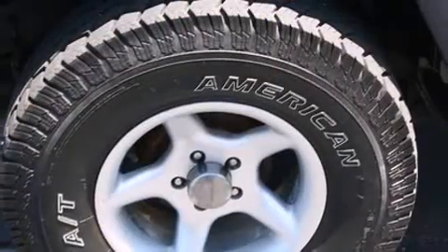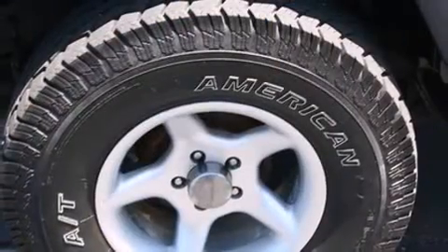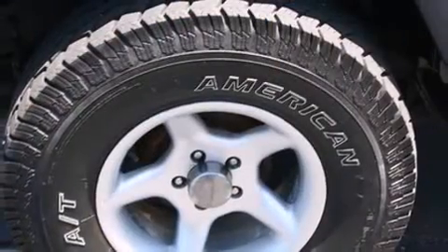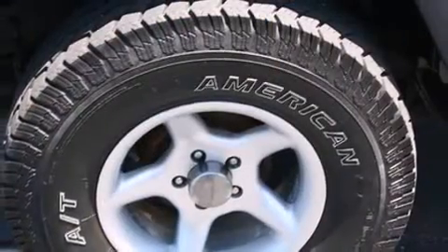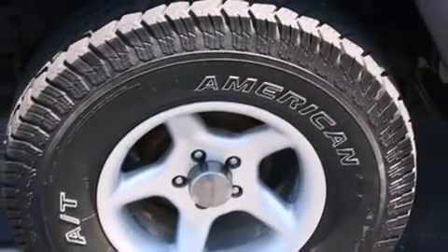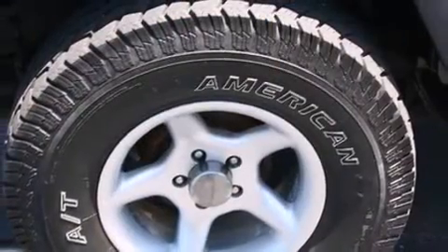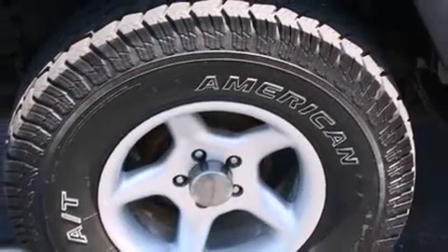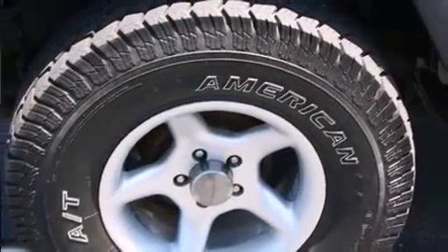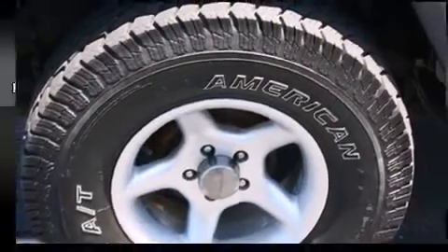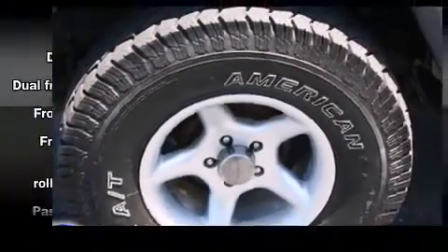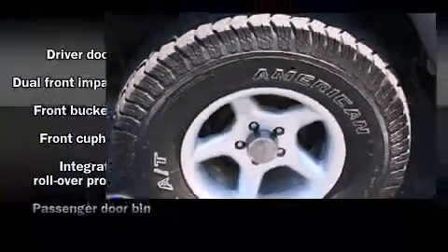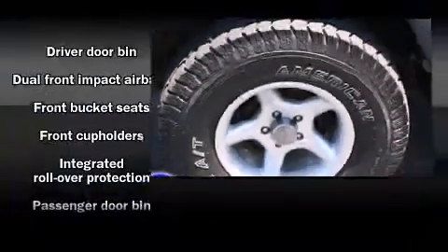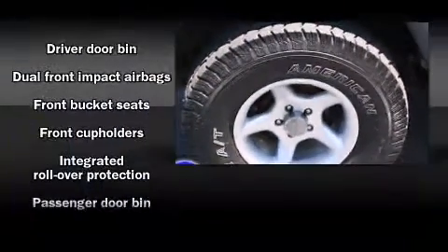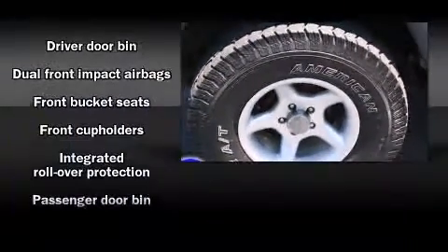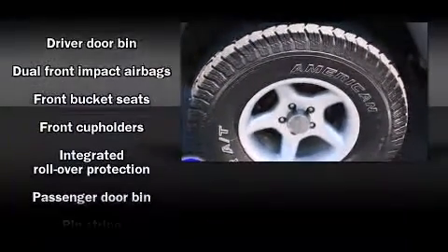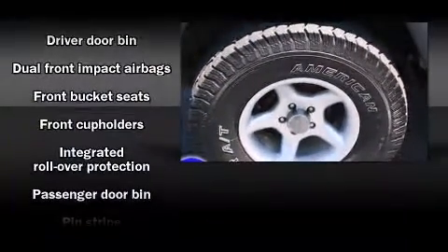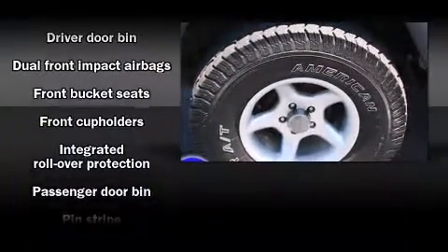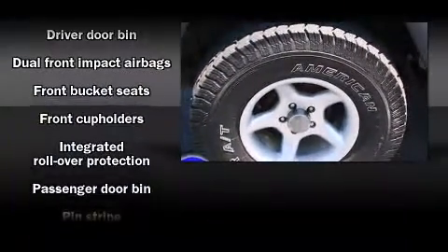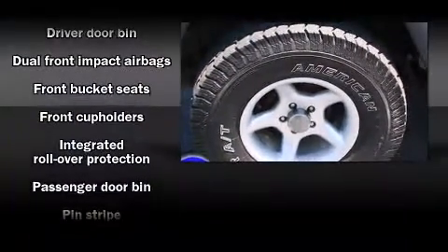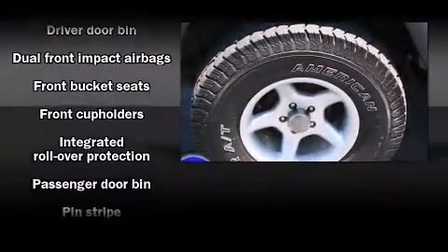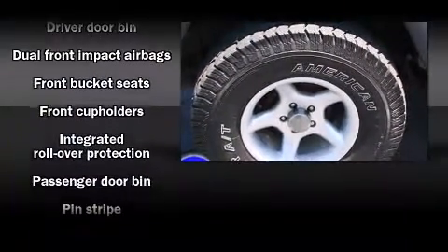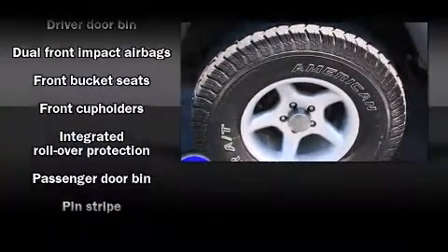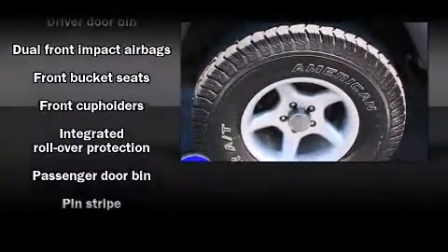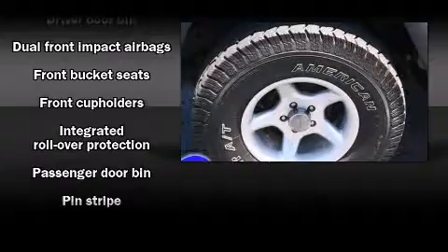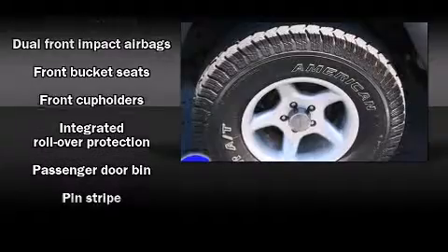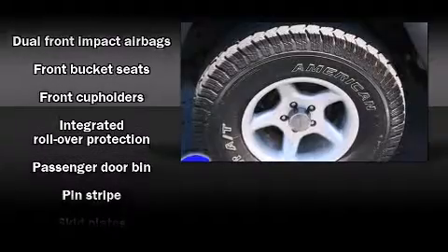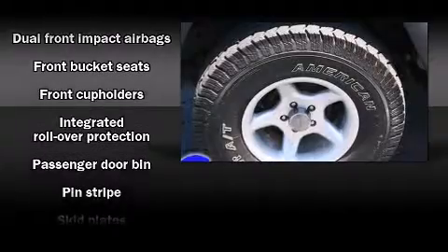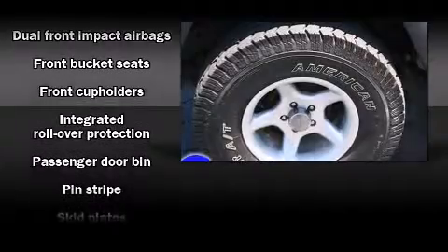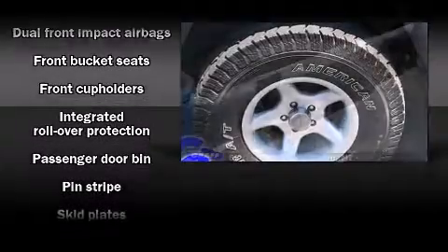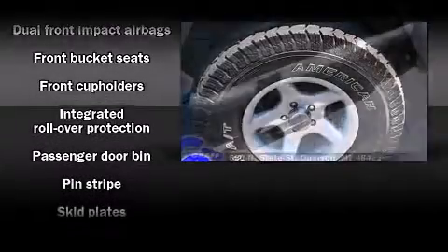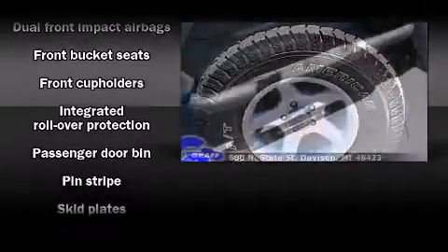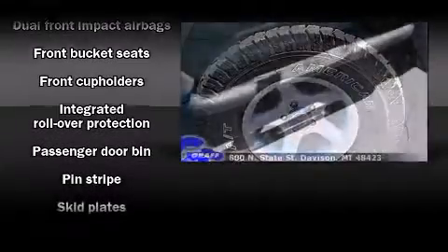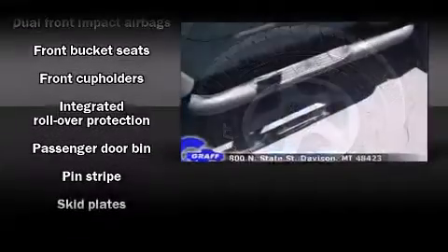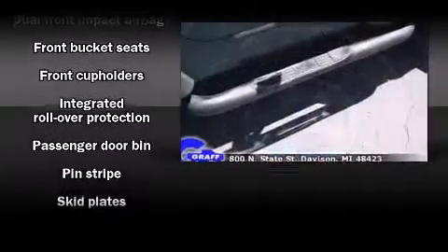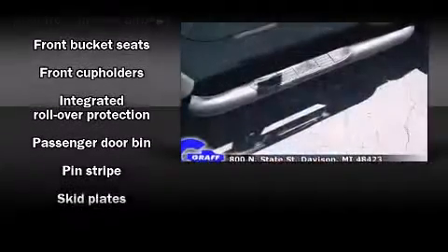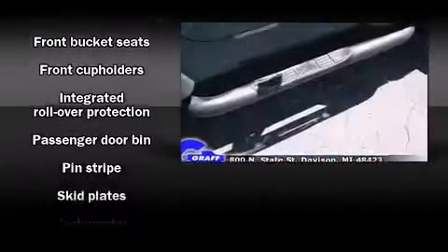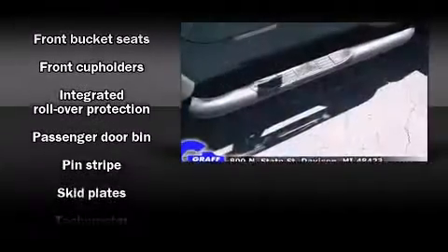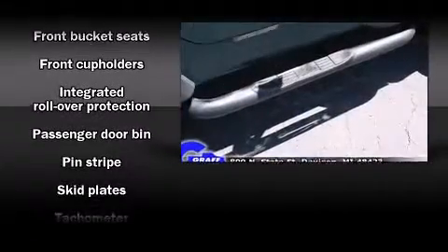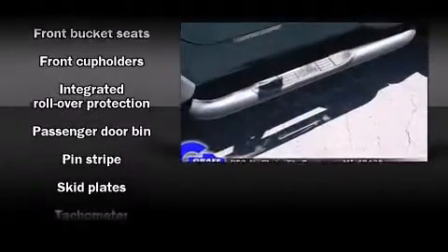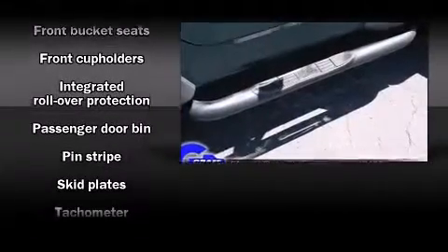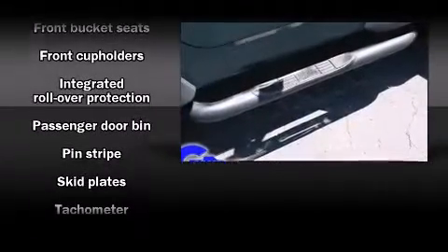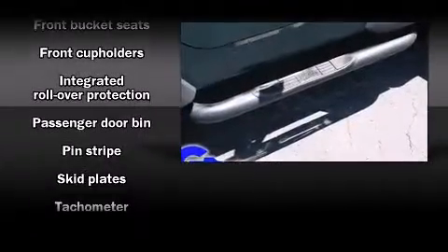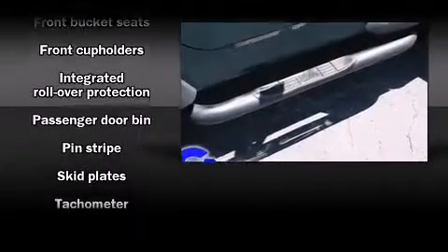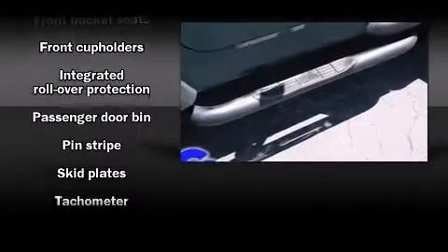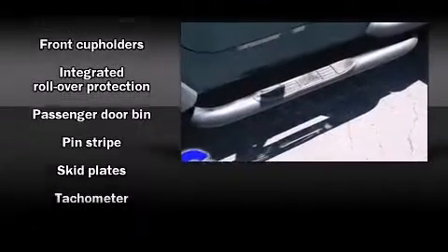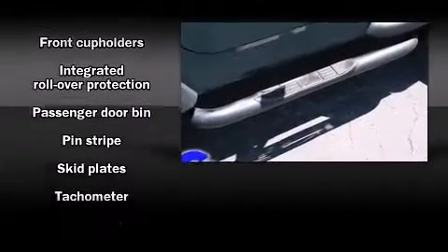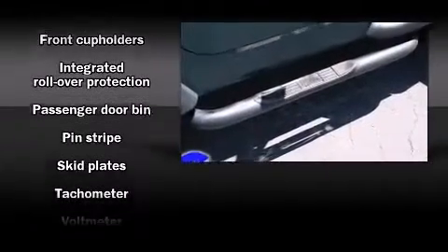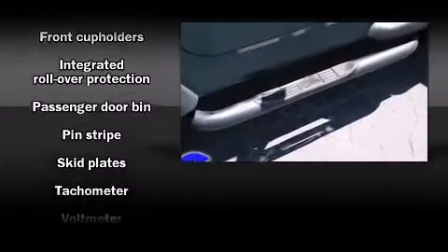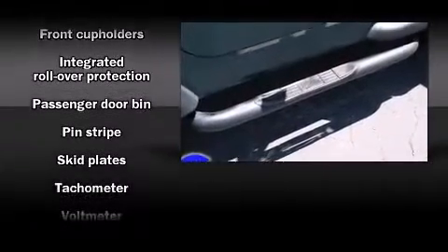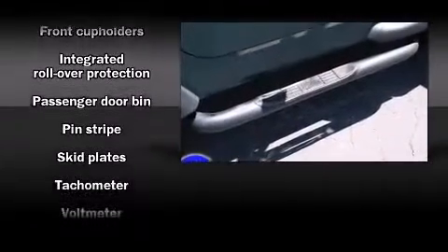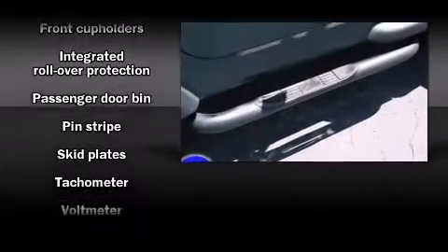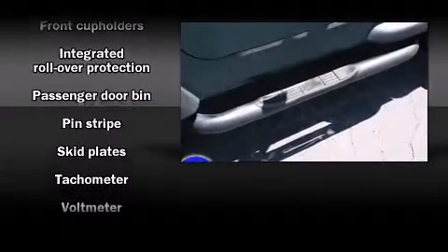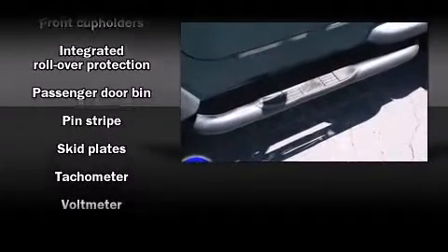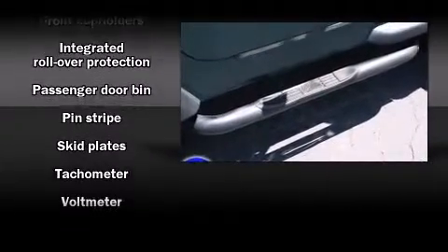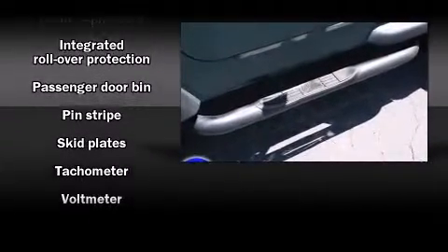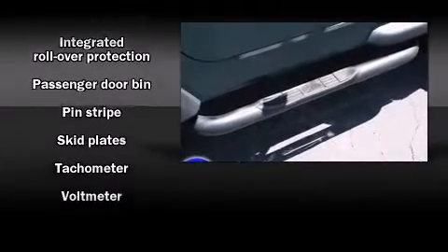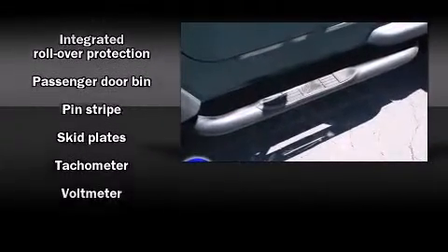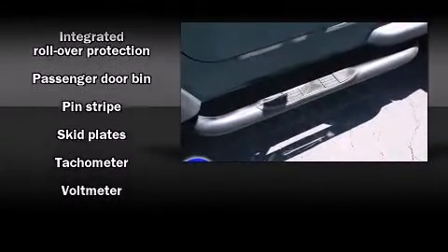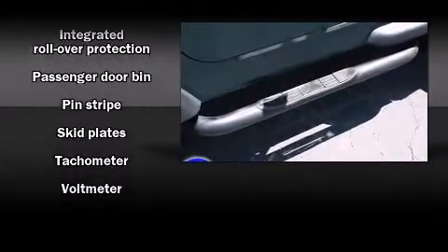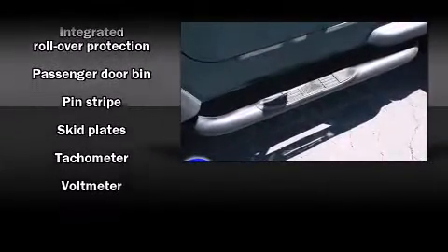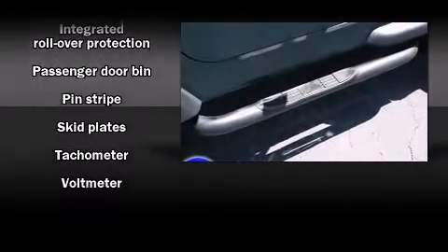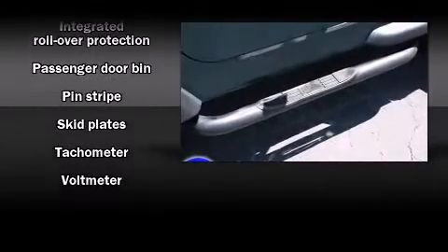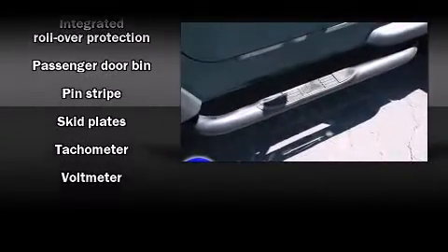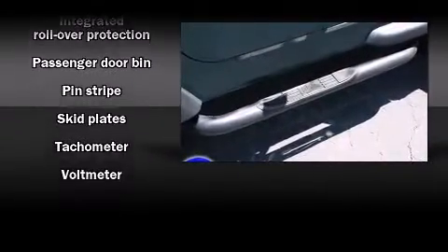Jeep infused the interior with top-shelf amenities such as a tachometer, skid plates, and more.